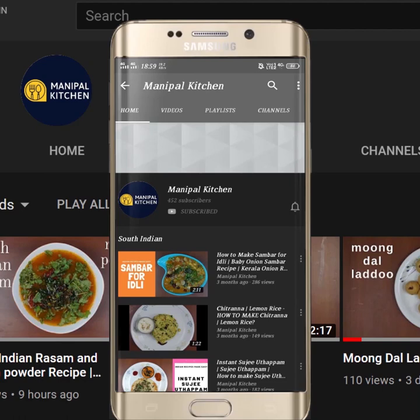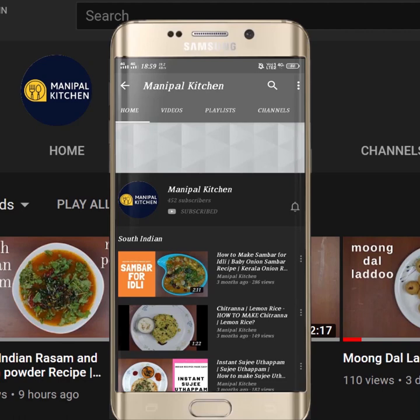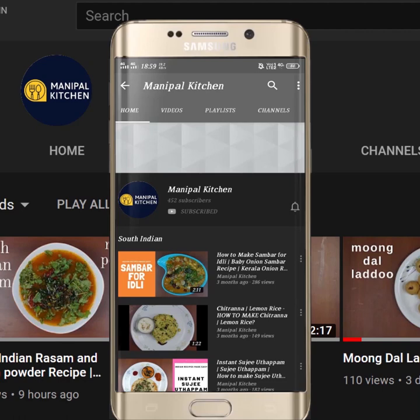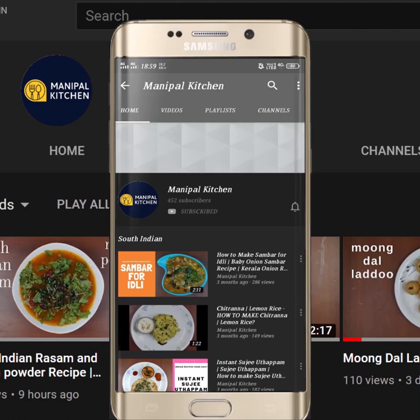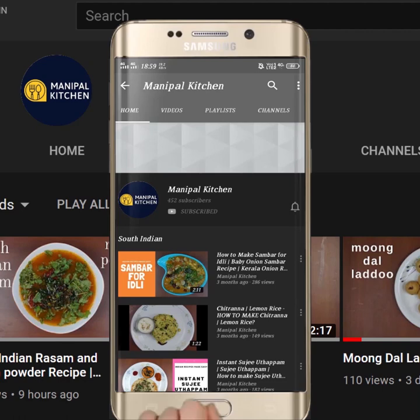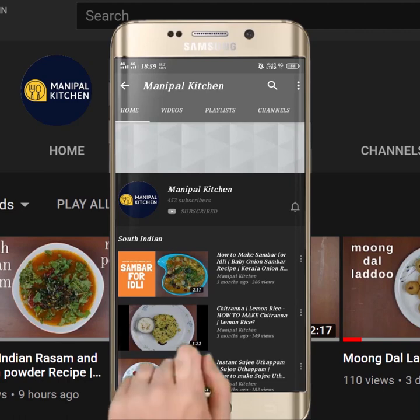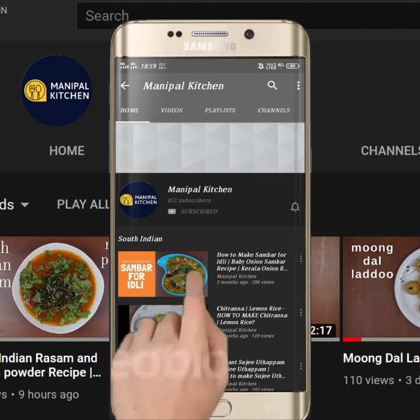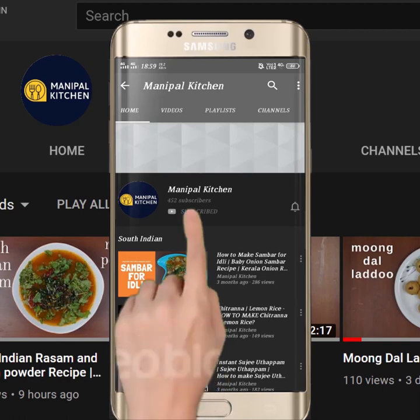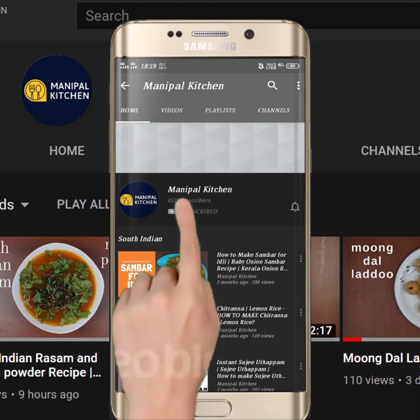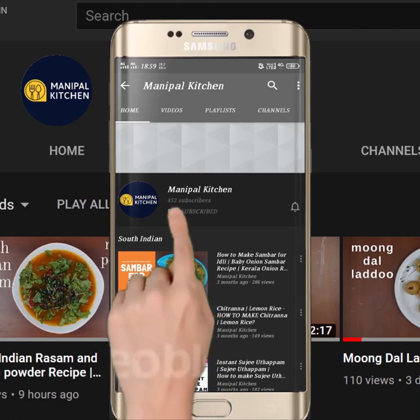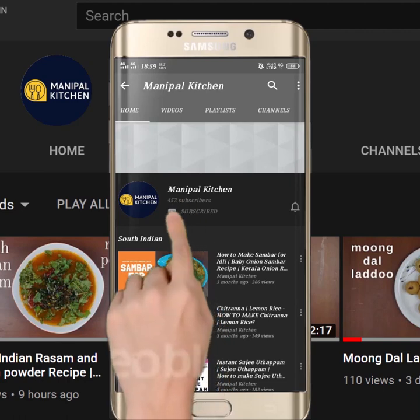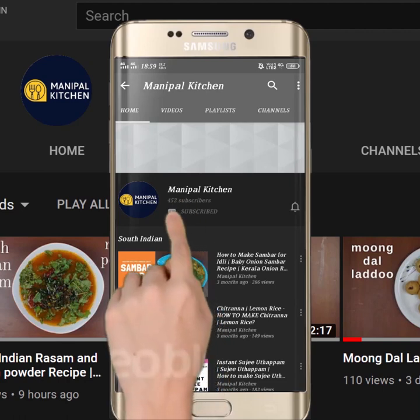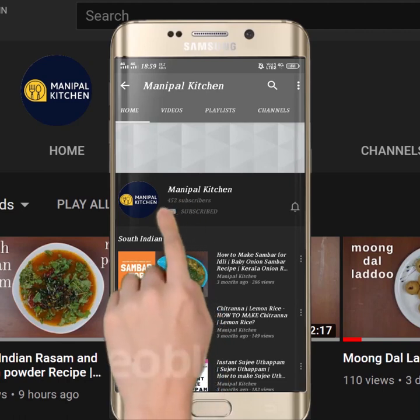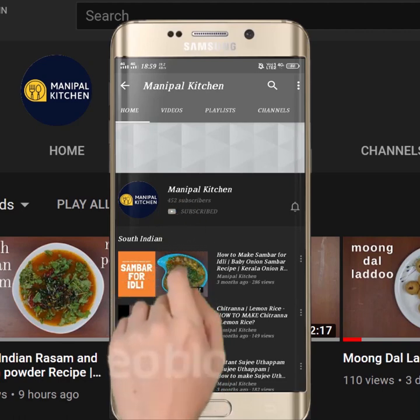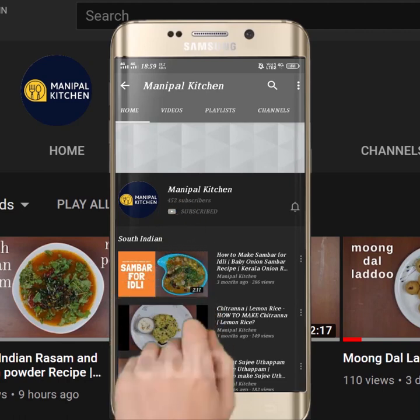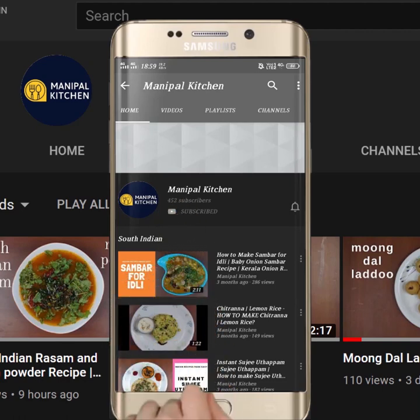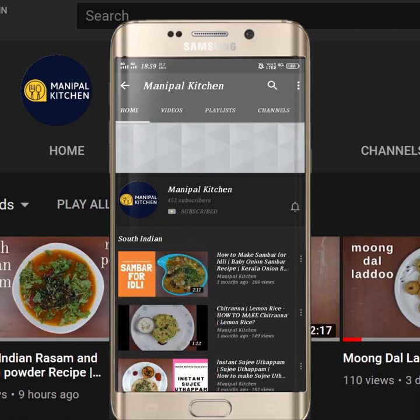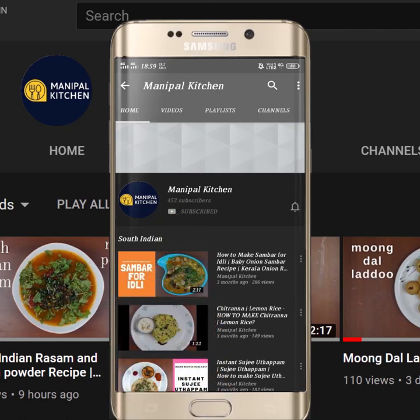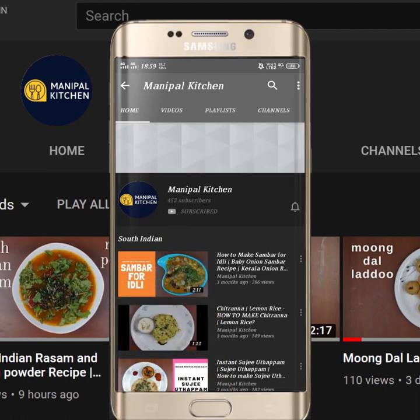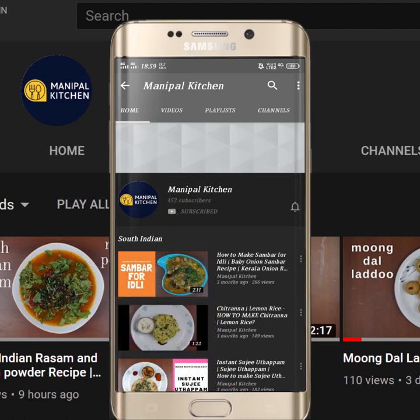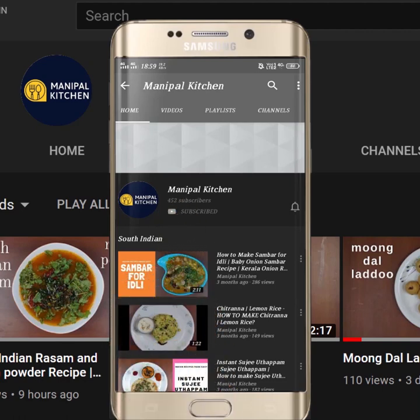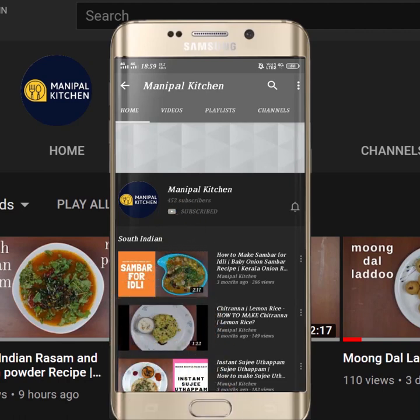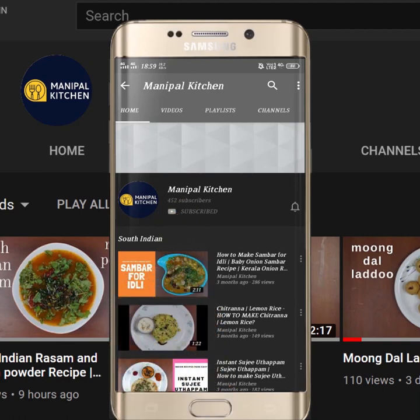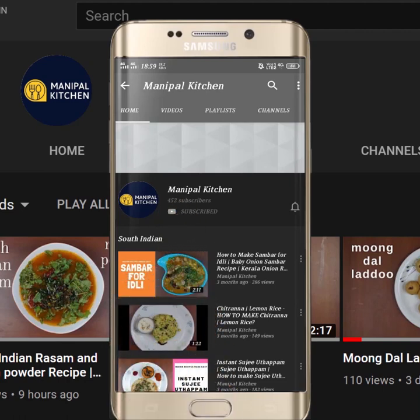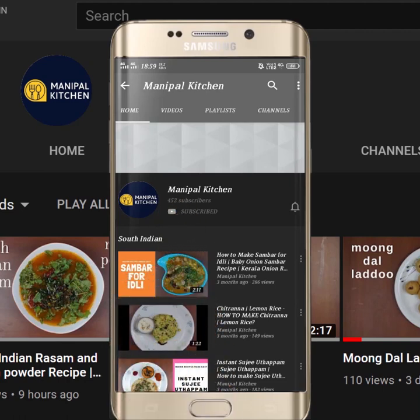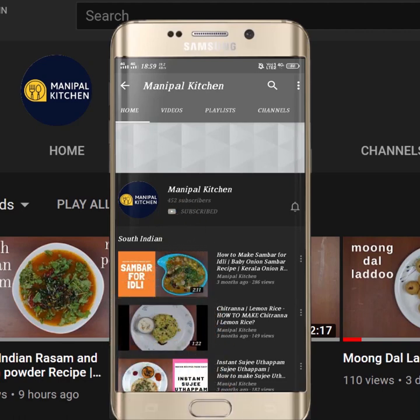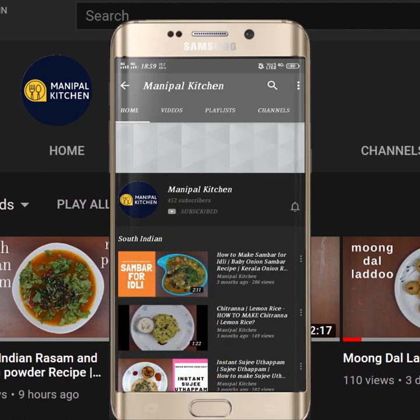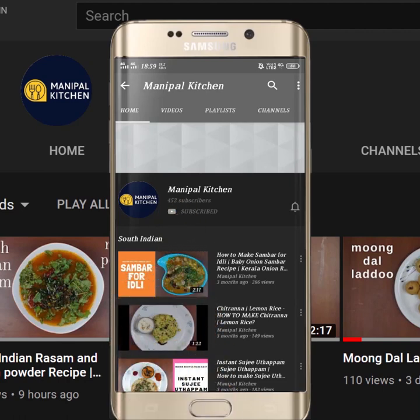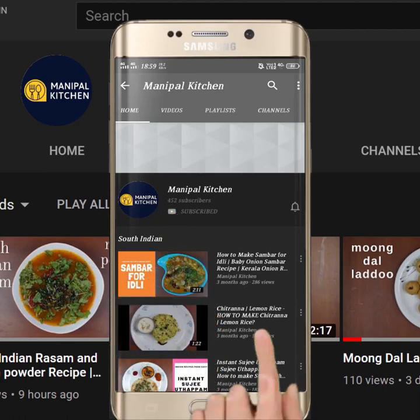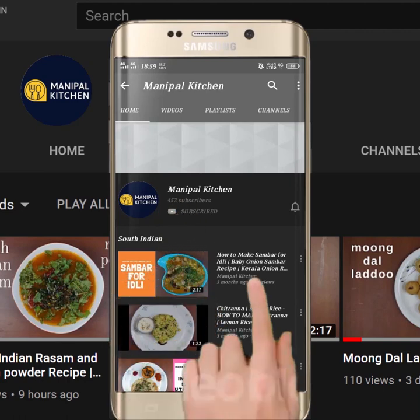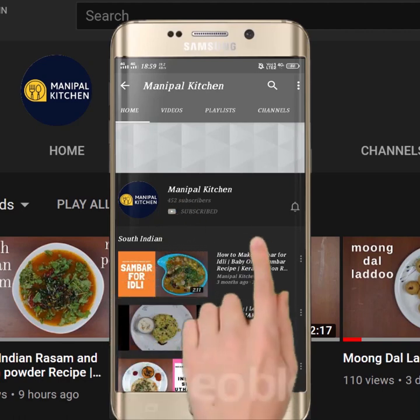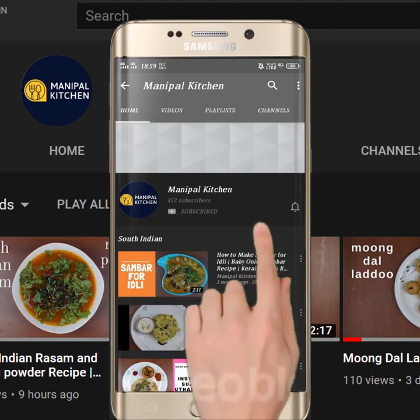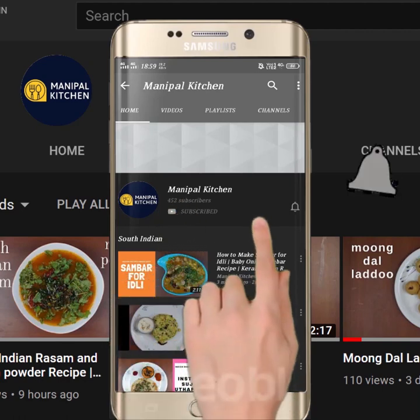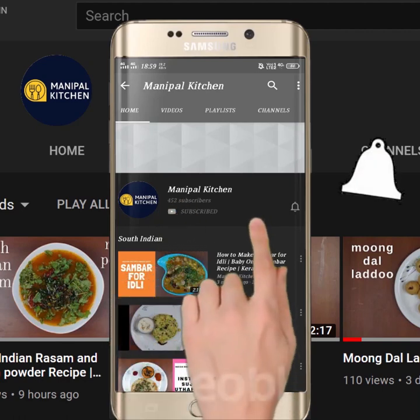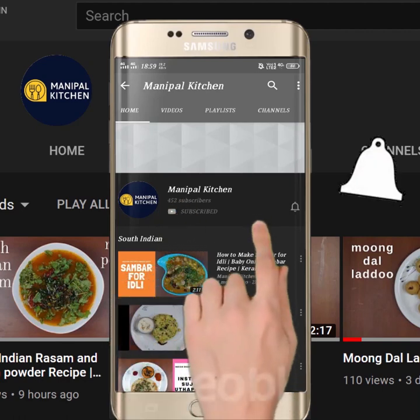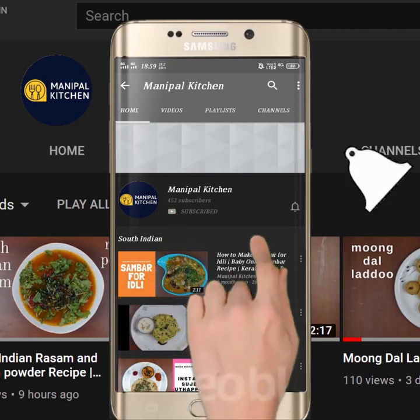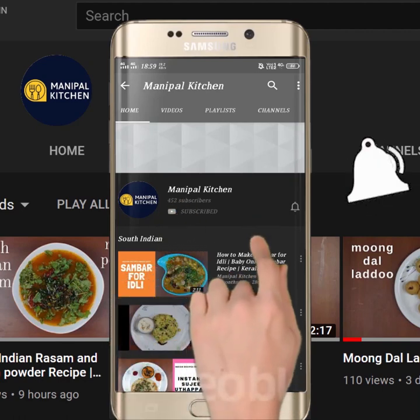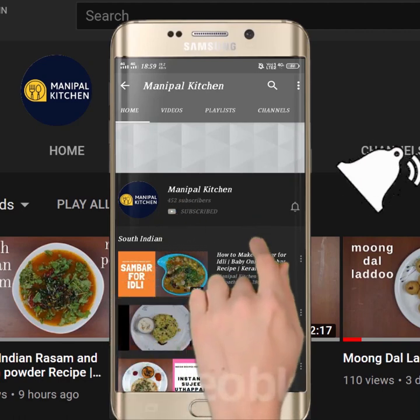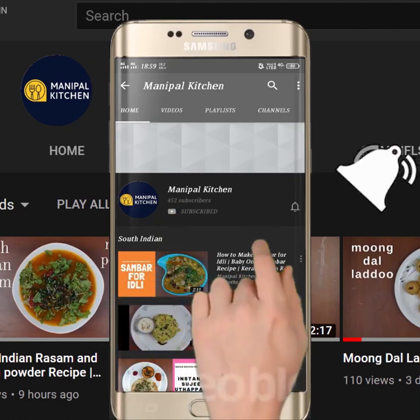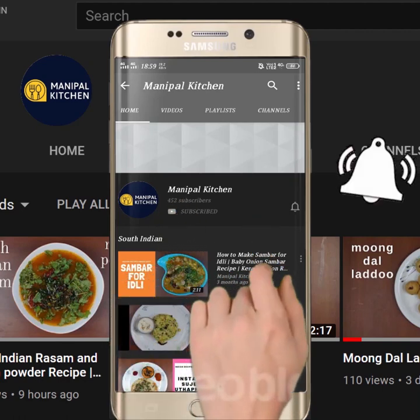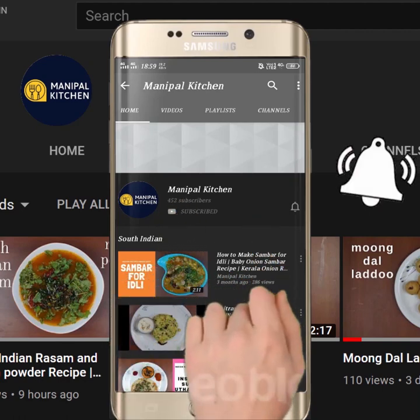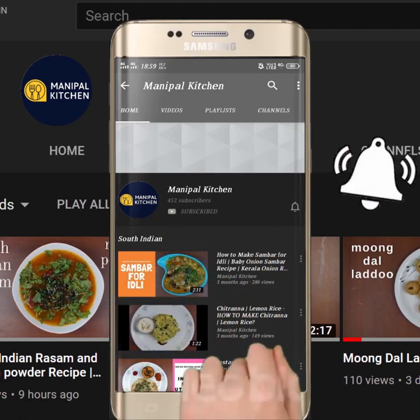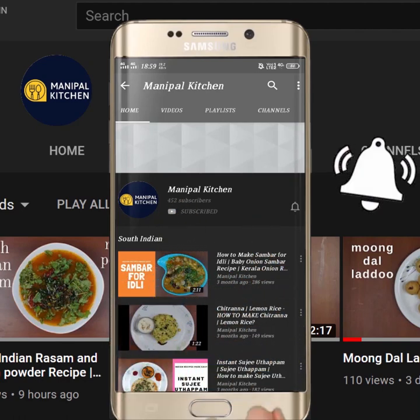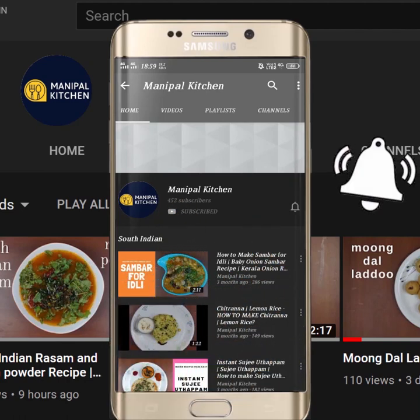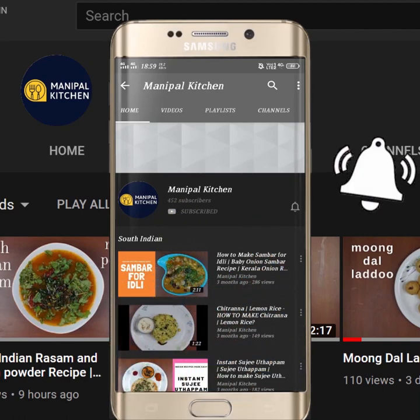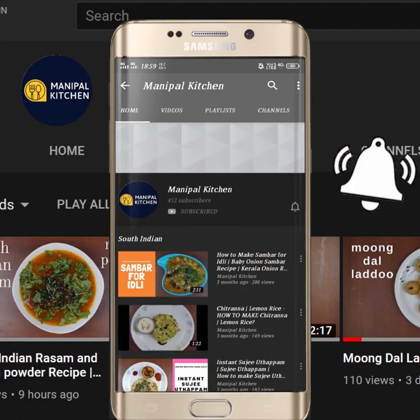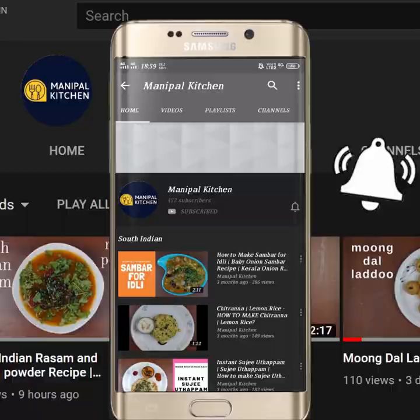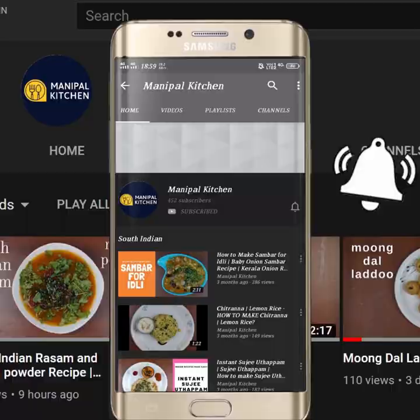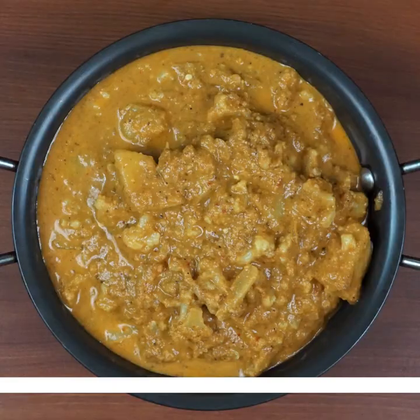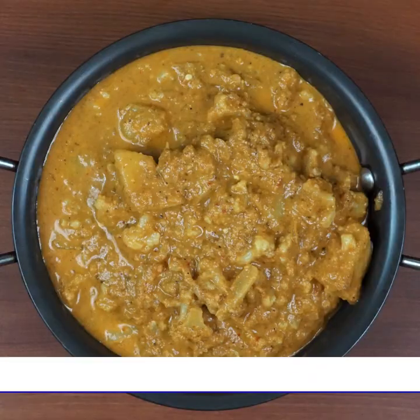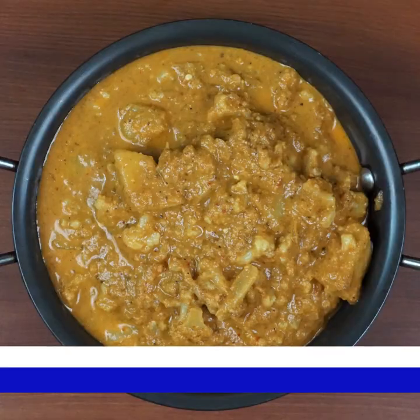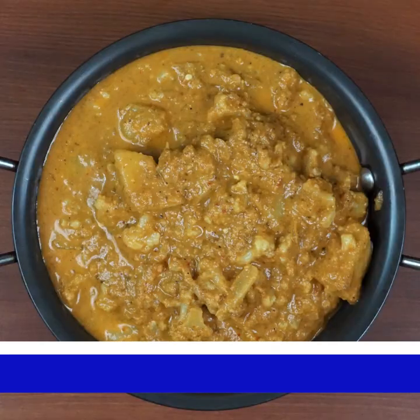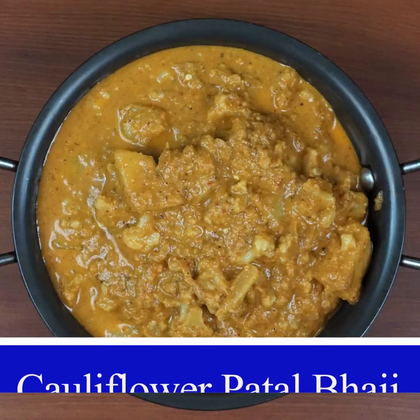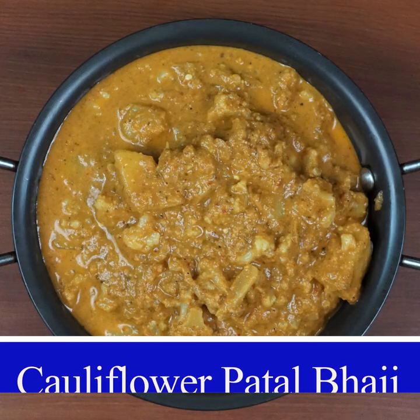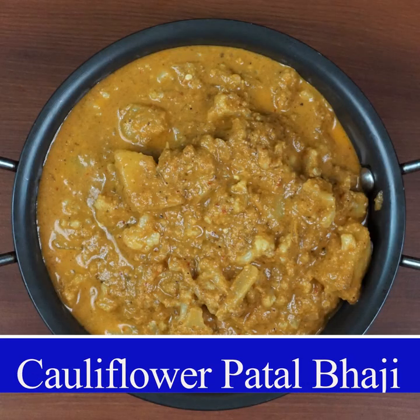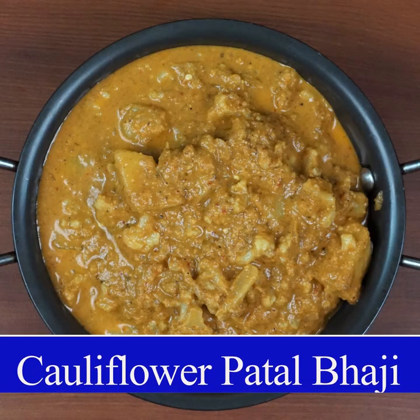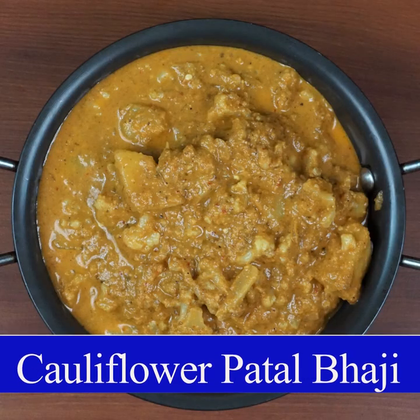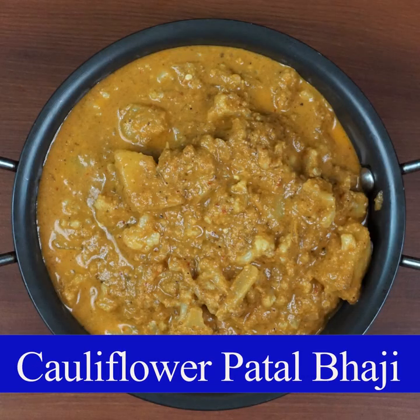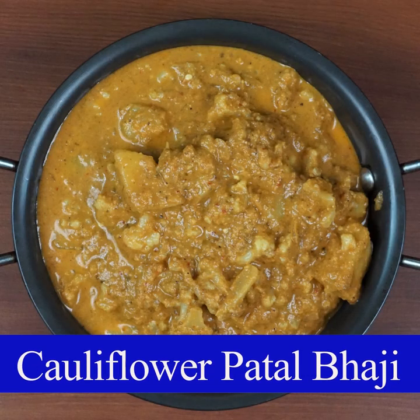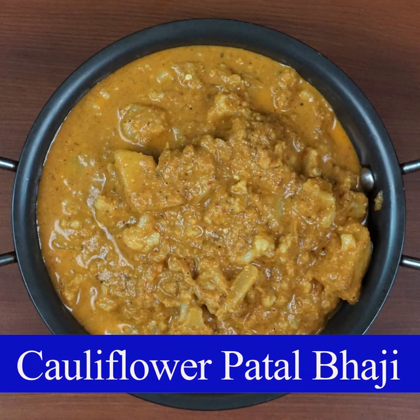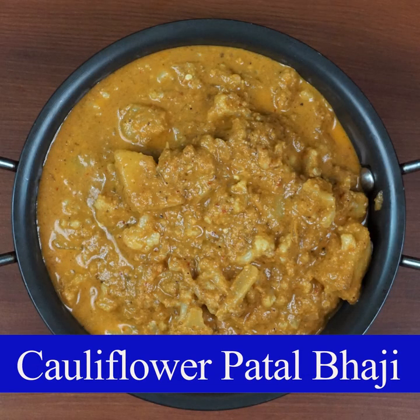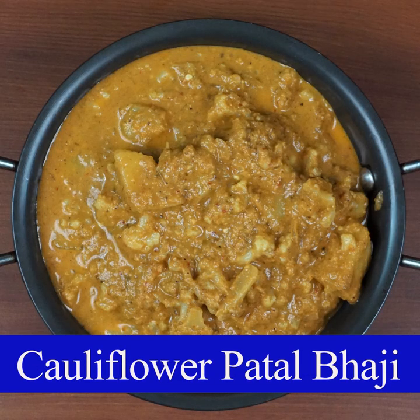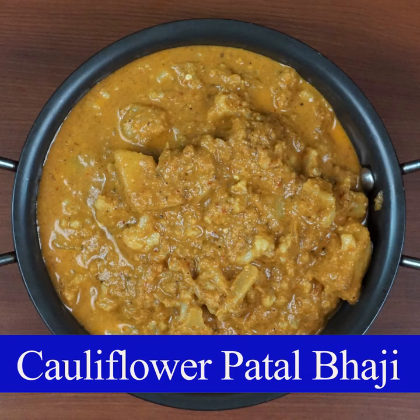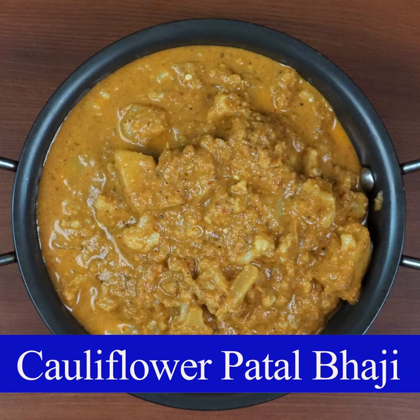Subscribe now and press the bell icon. Never miss an update. Hi, hello friends. Welcome to the kitchen.